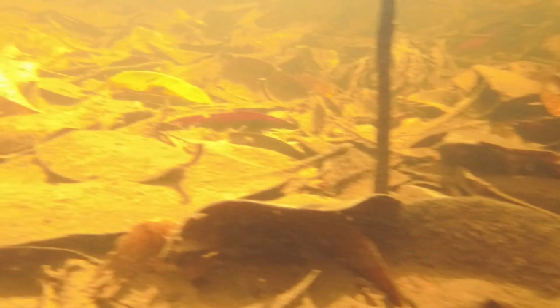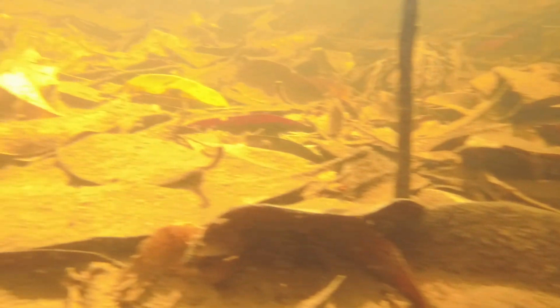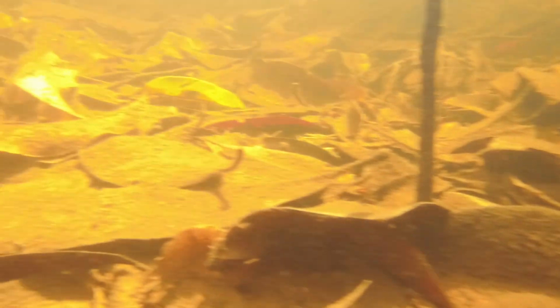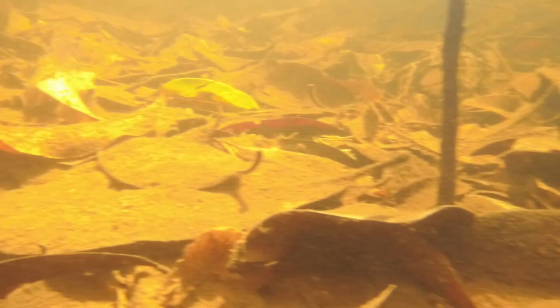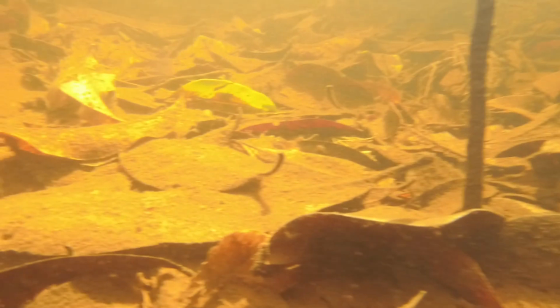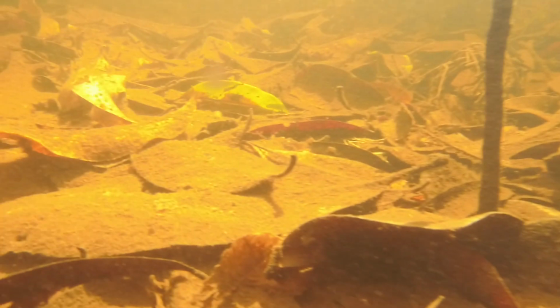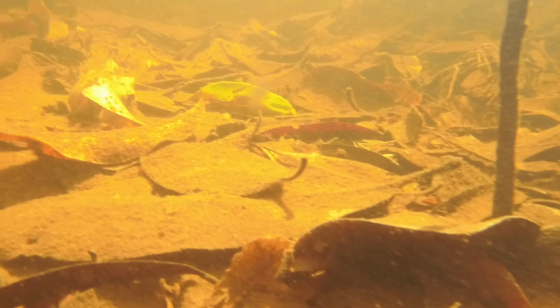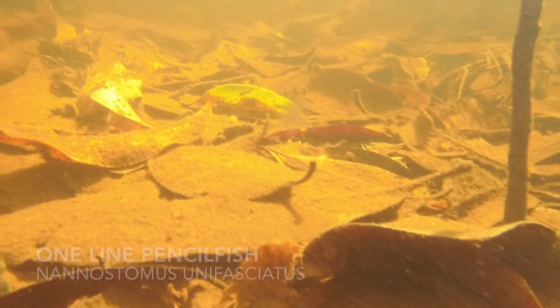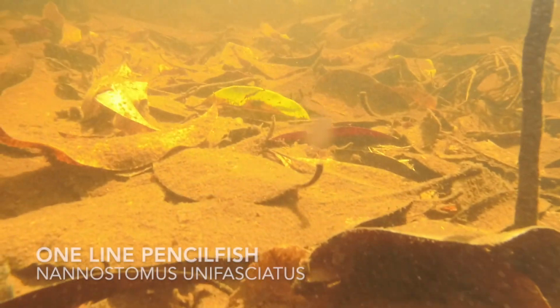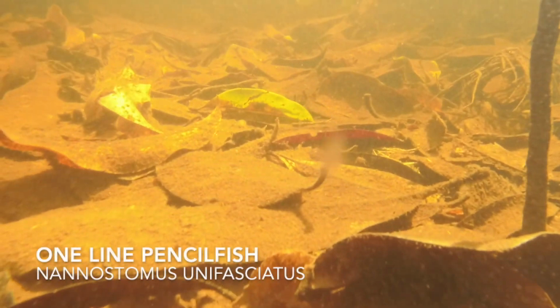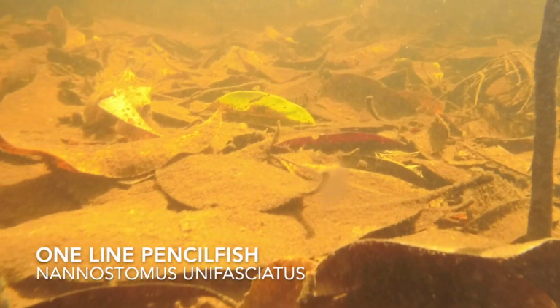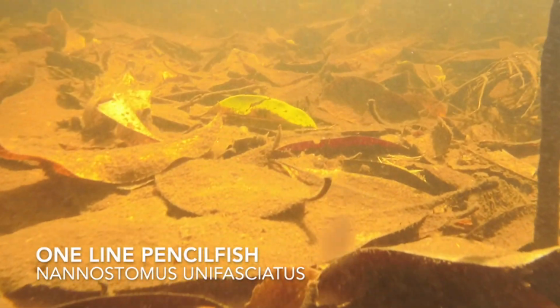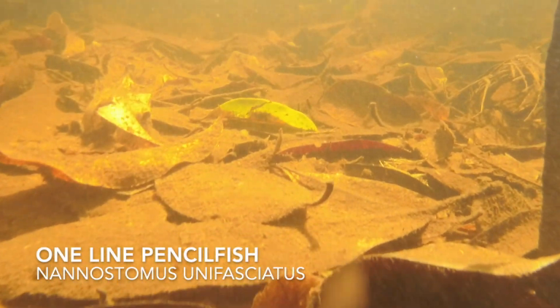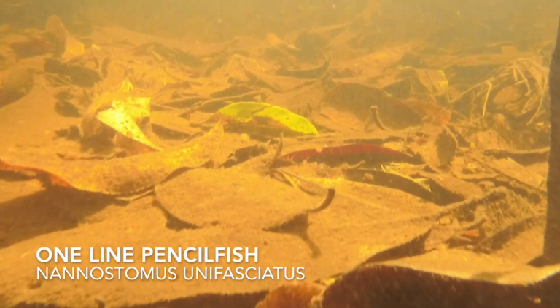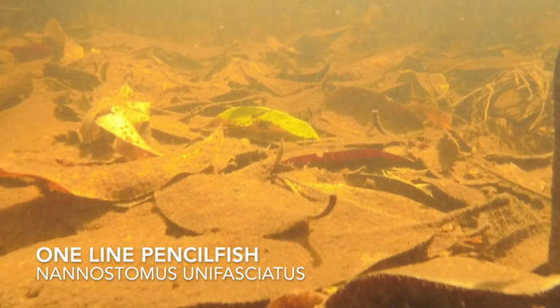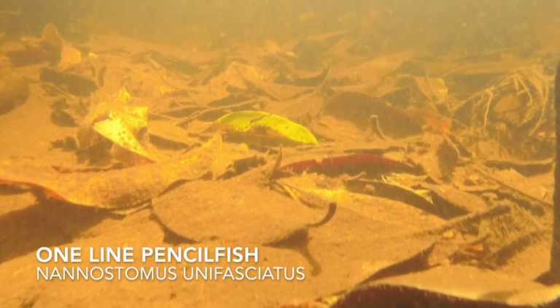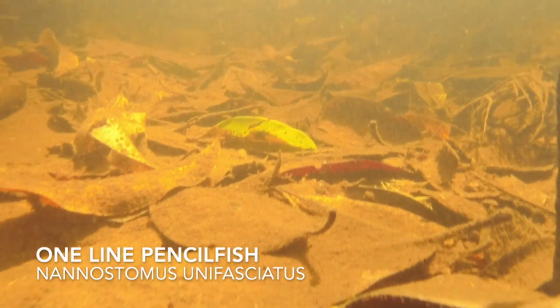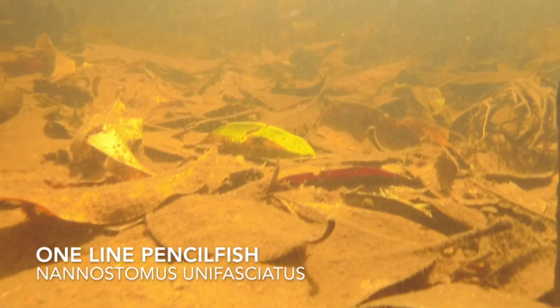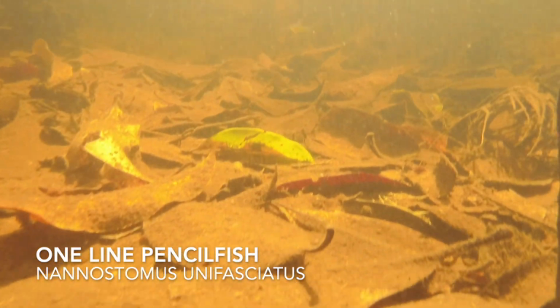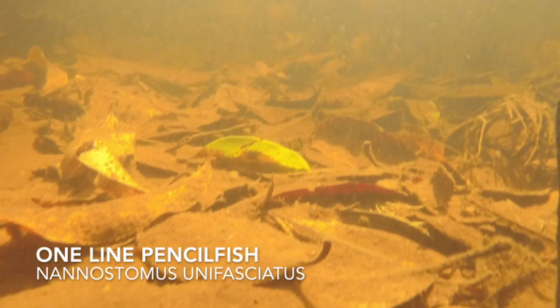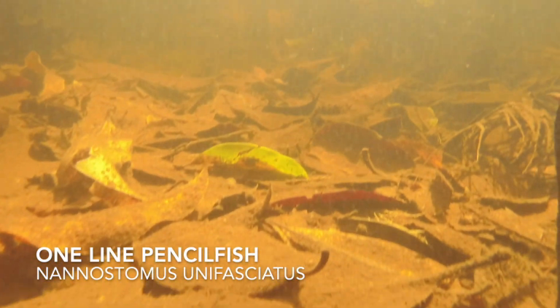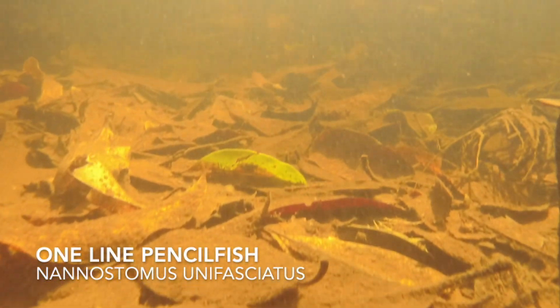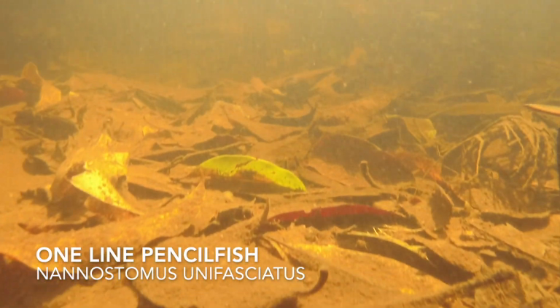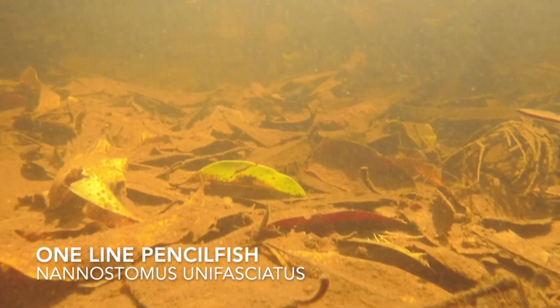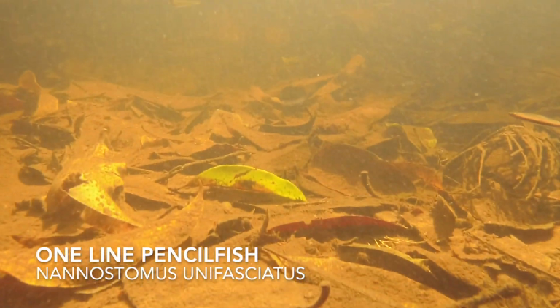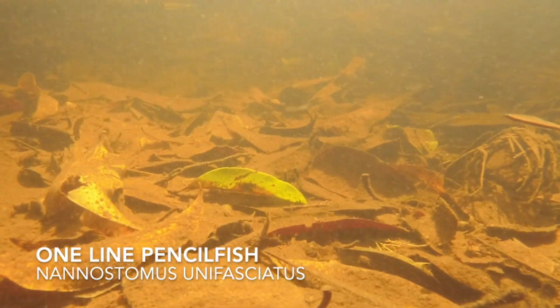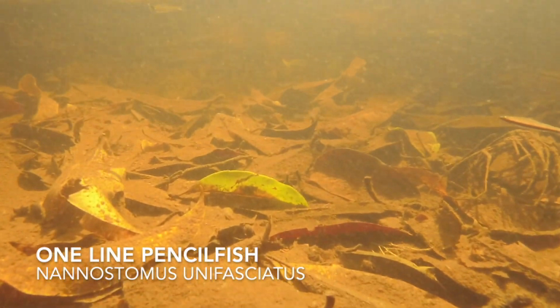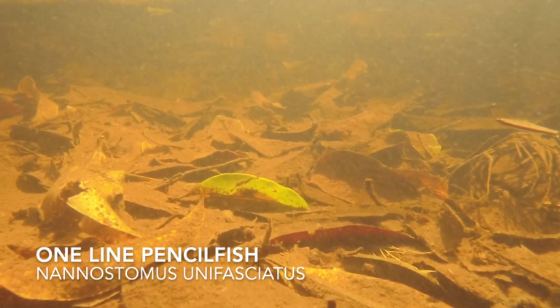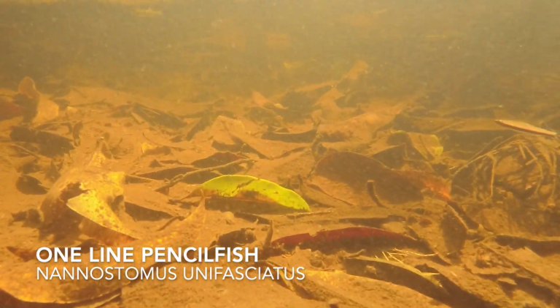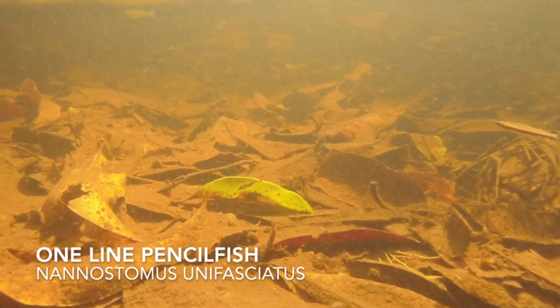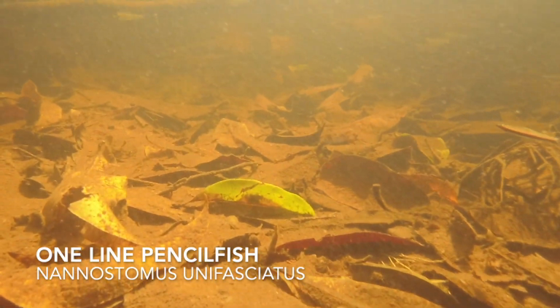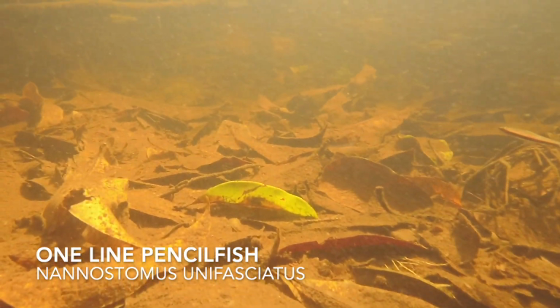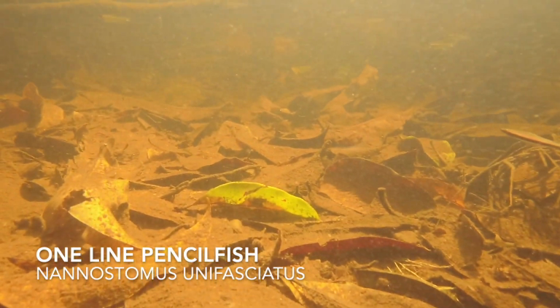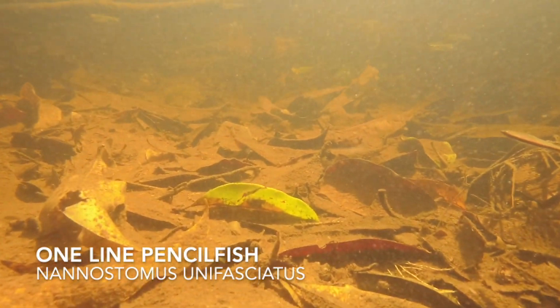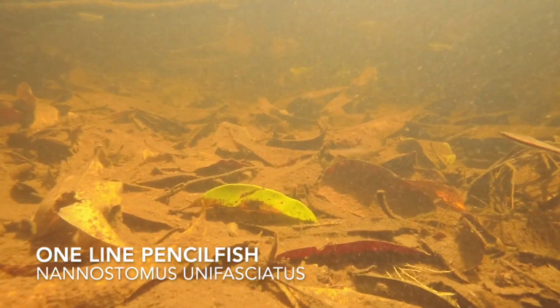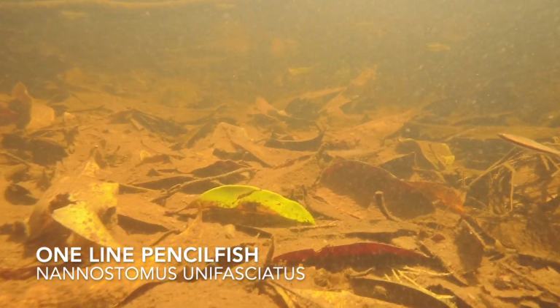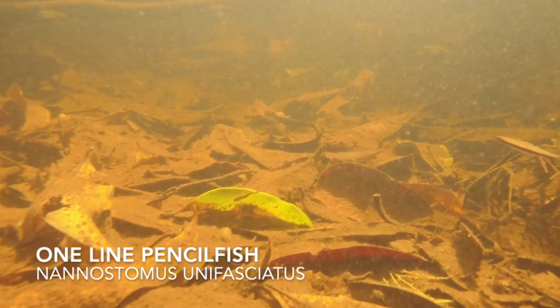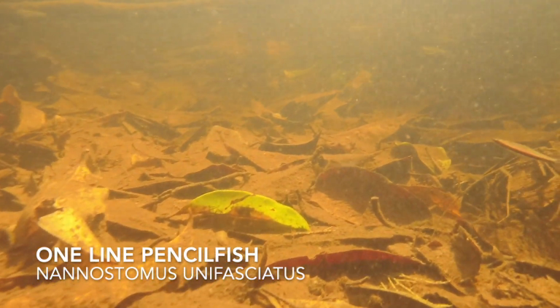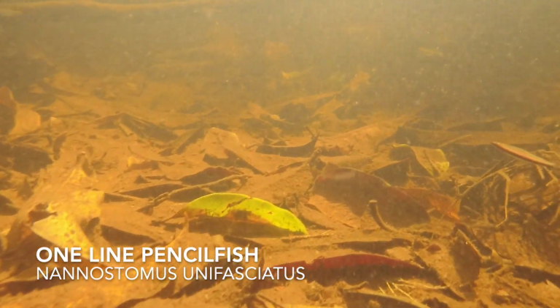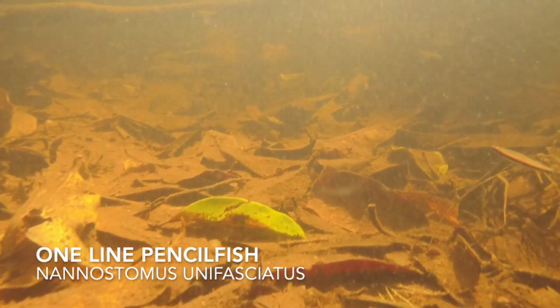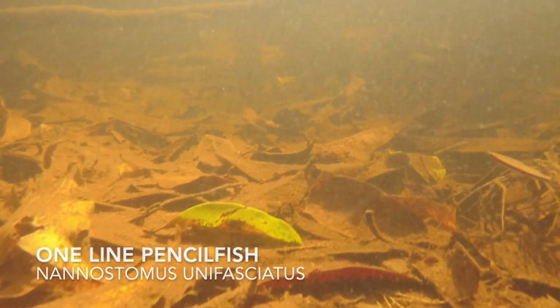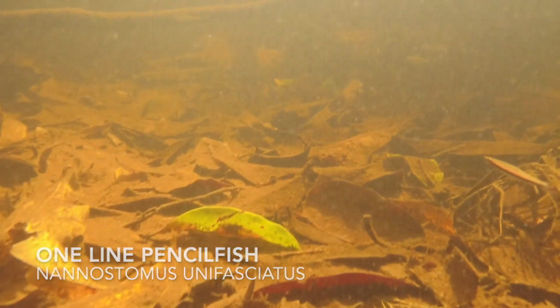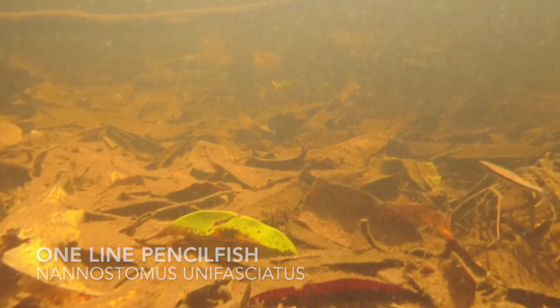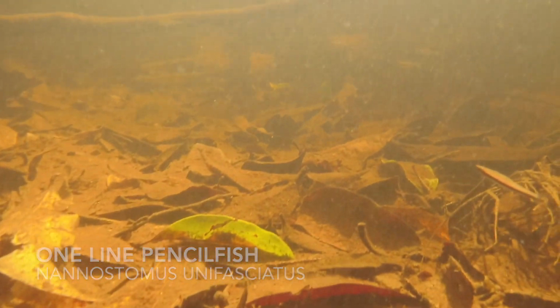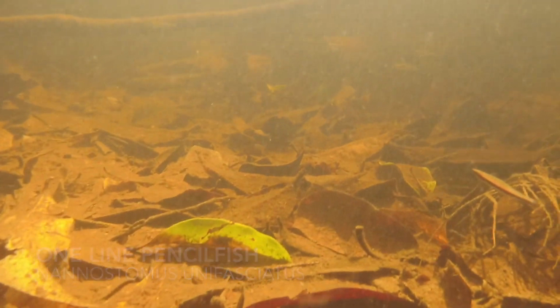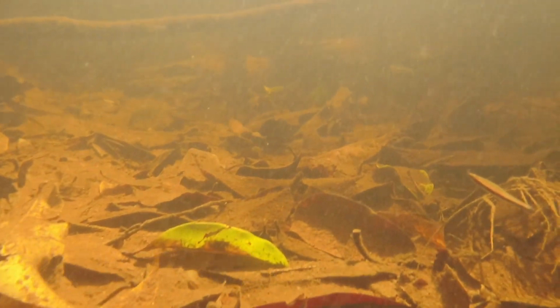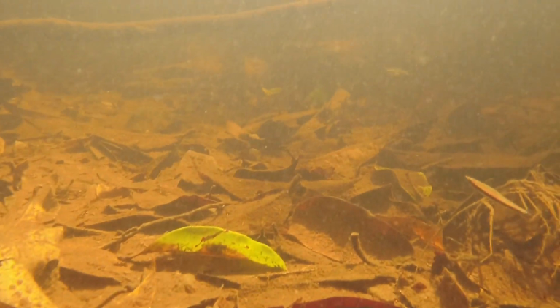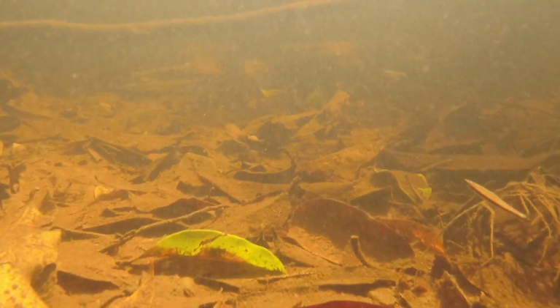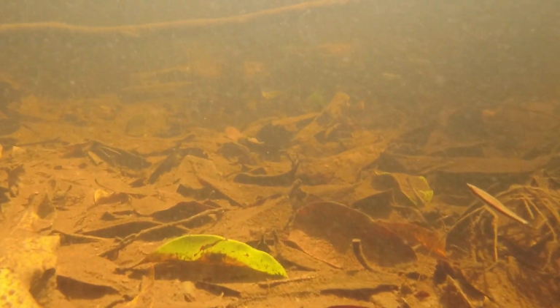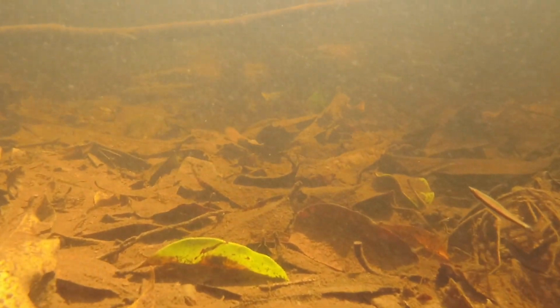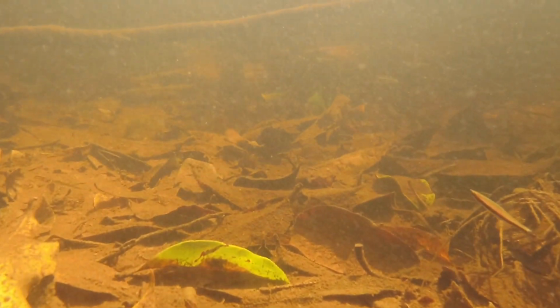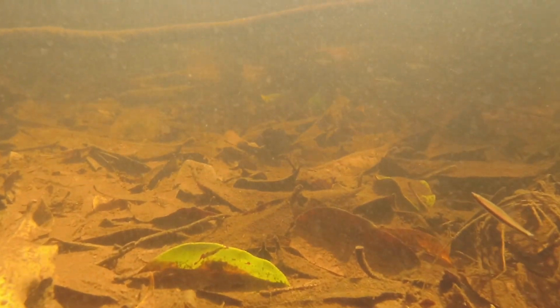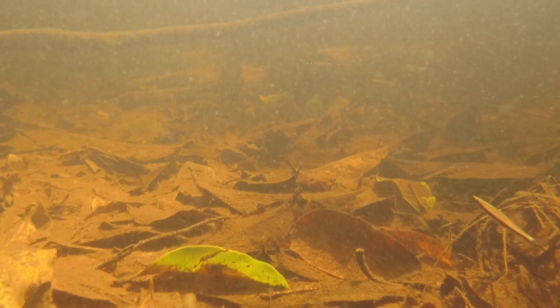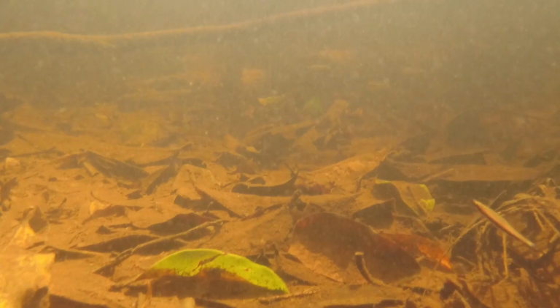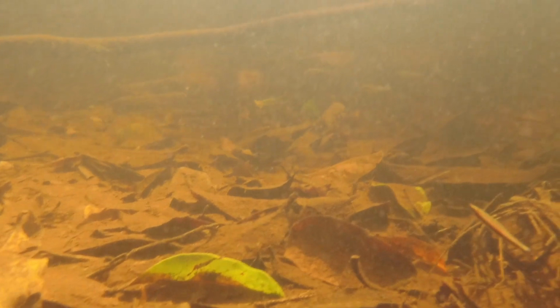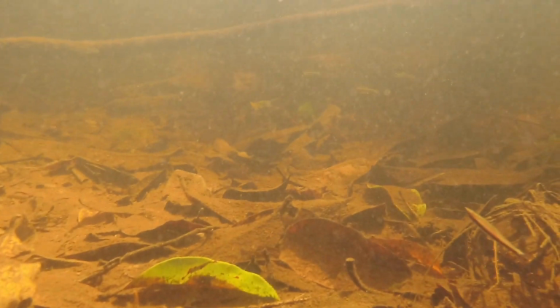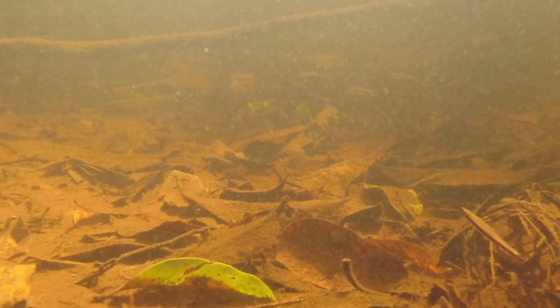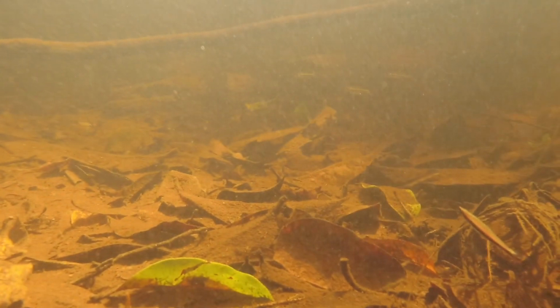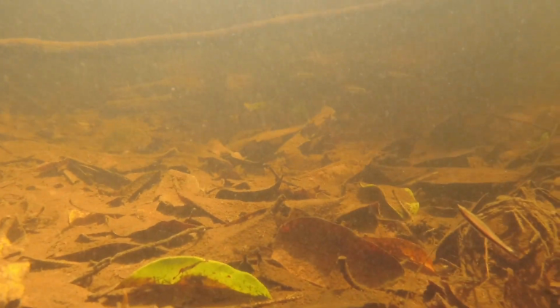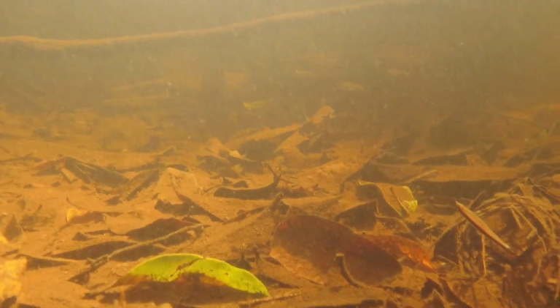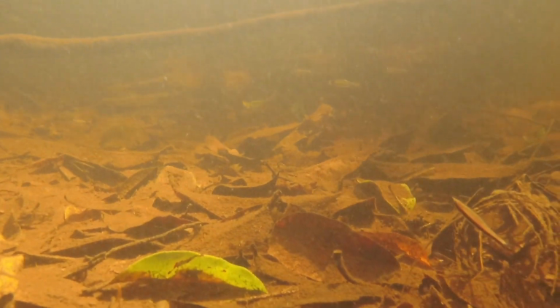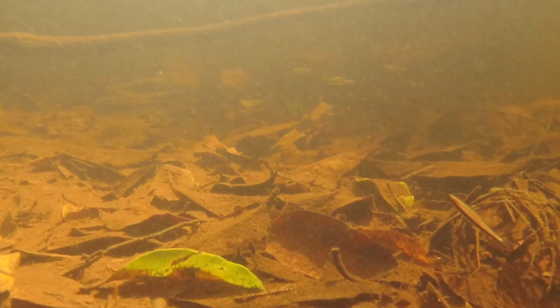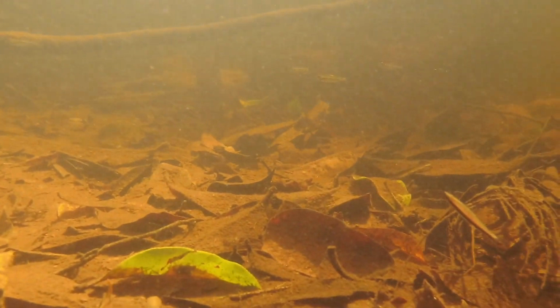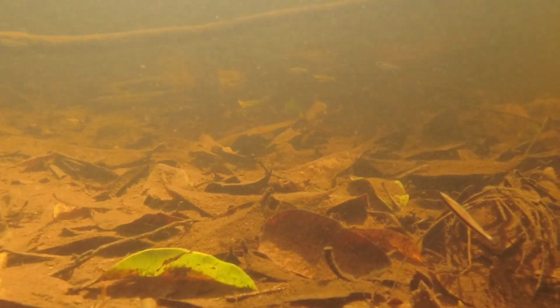And here's a cool pencil fish, Nanostomis unifasciatus. They have this cool angled swimming pattern in frequent habitat like this.